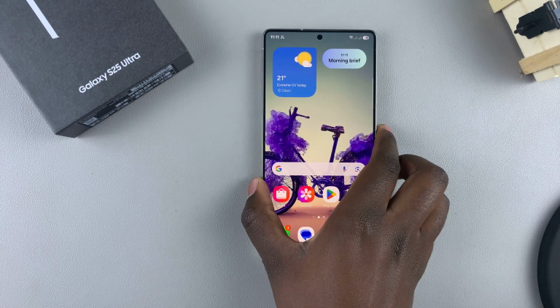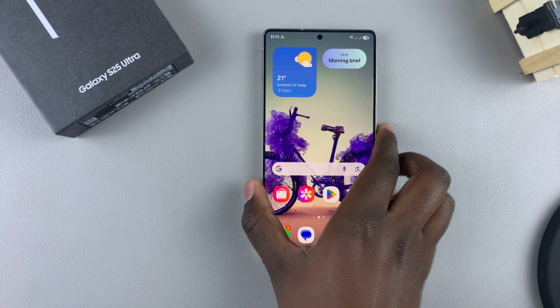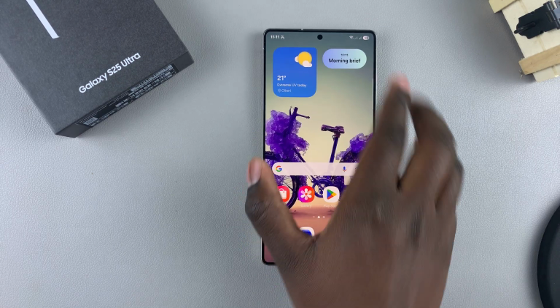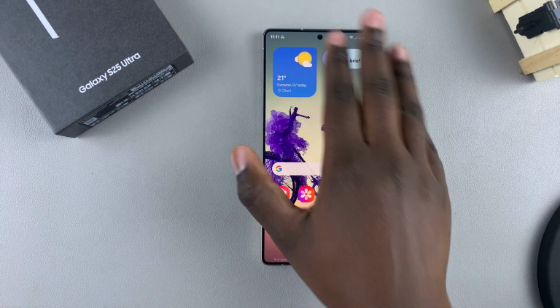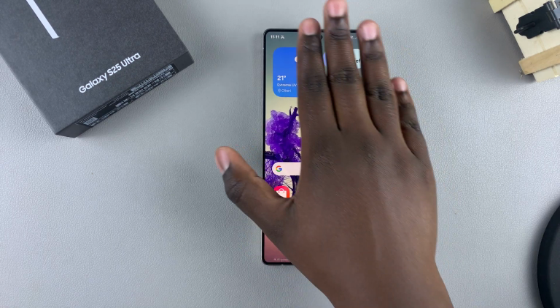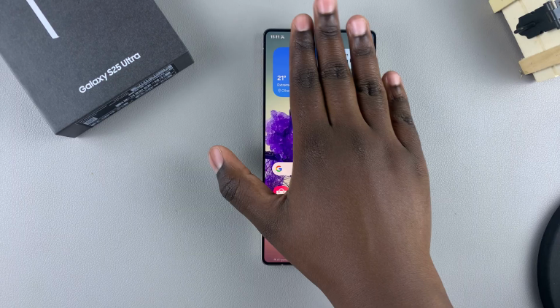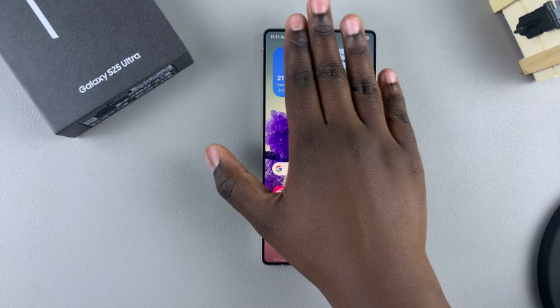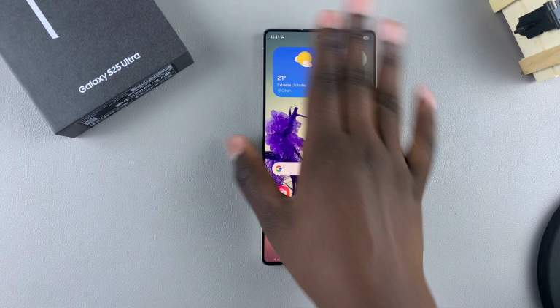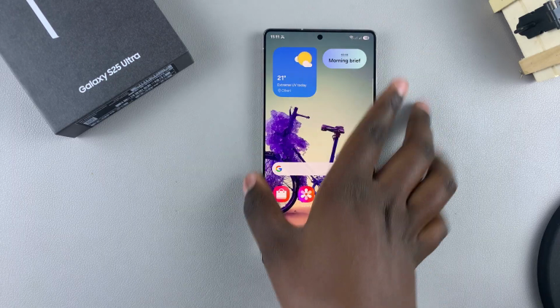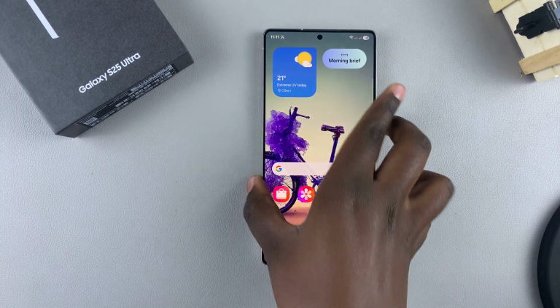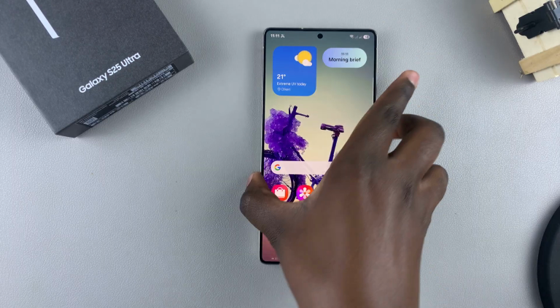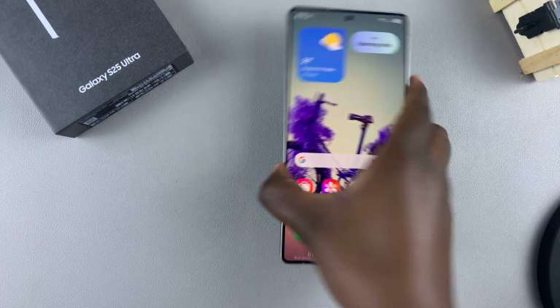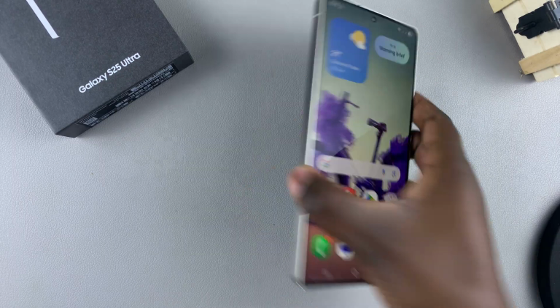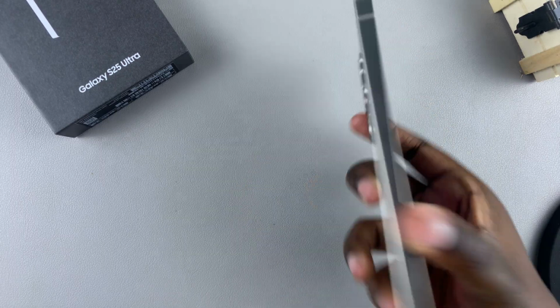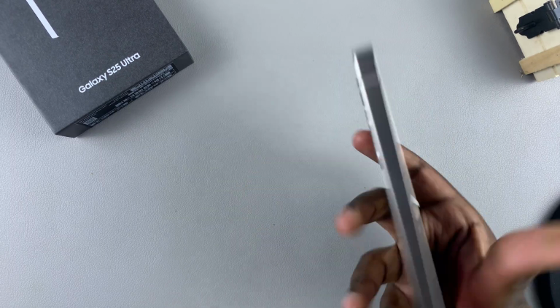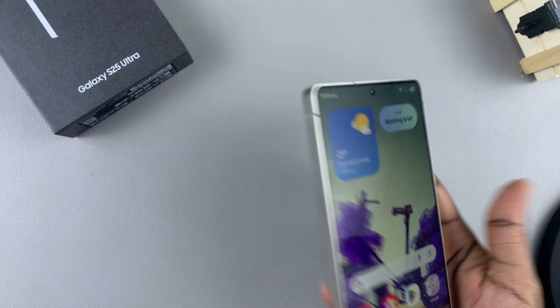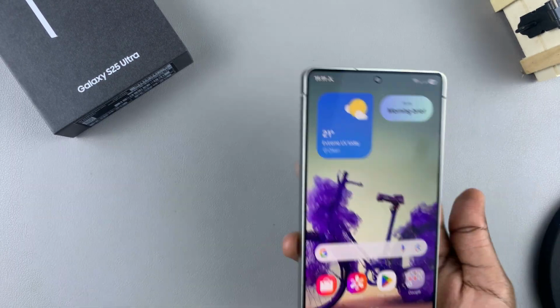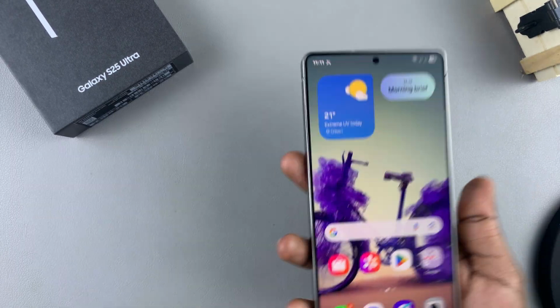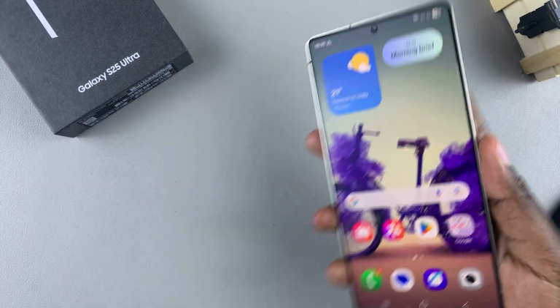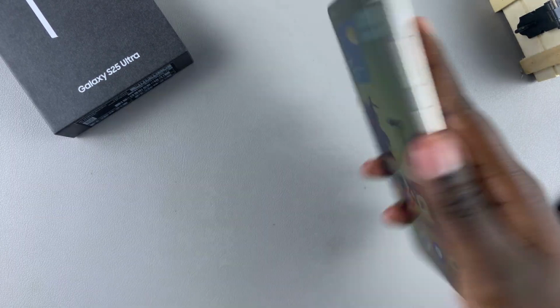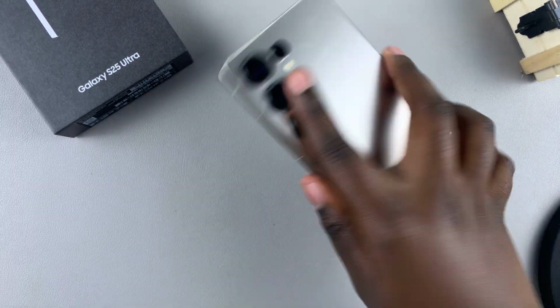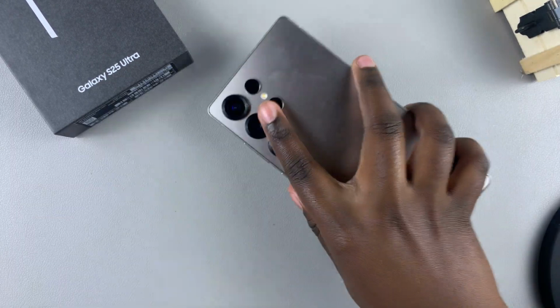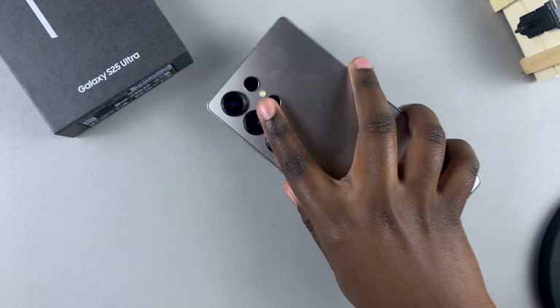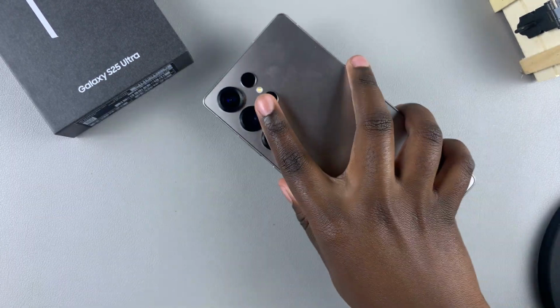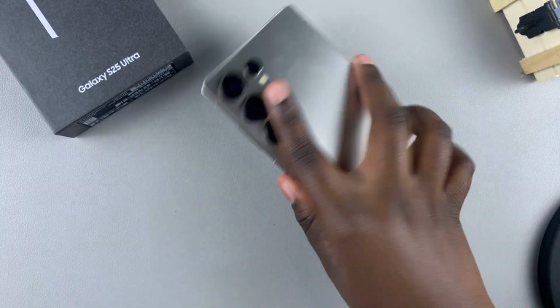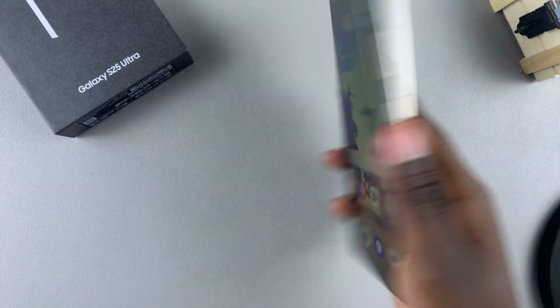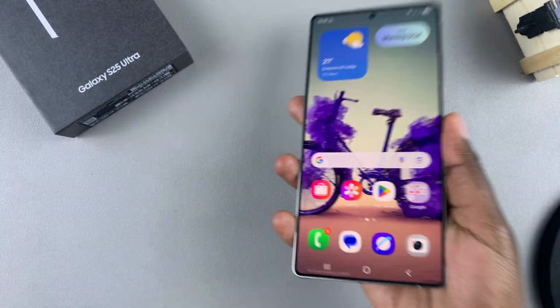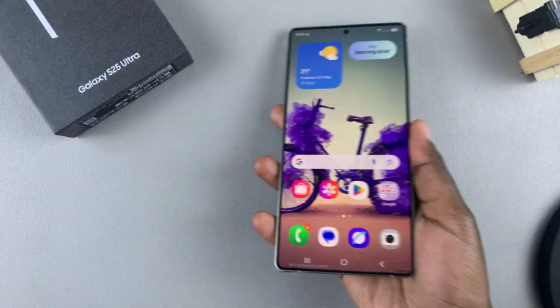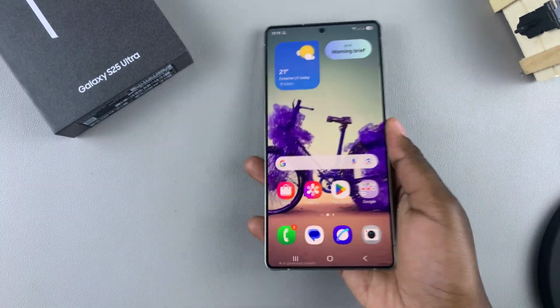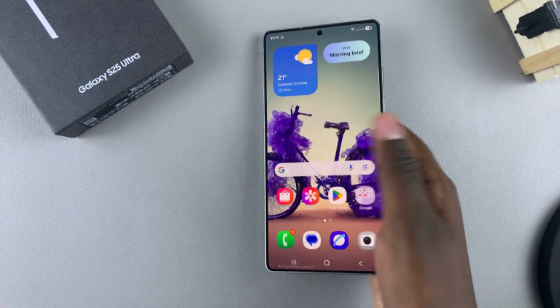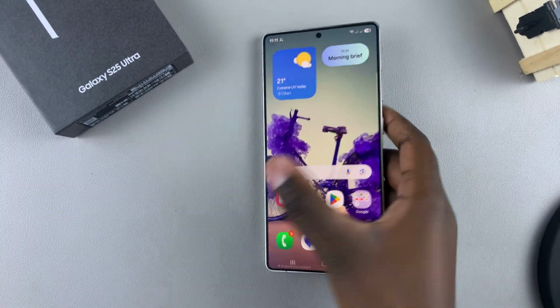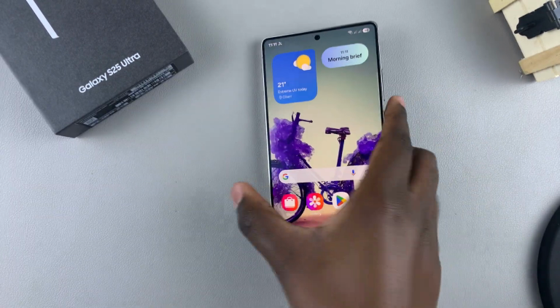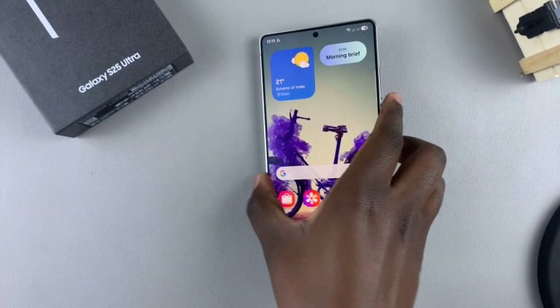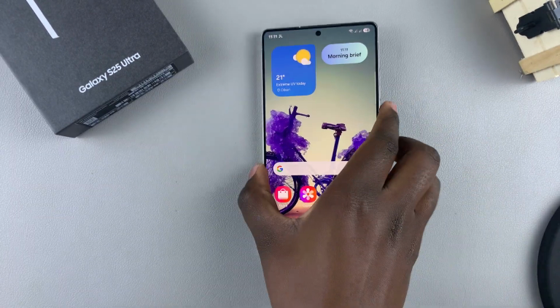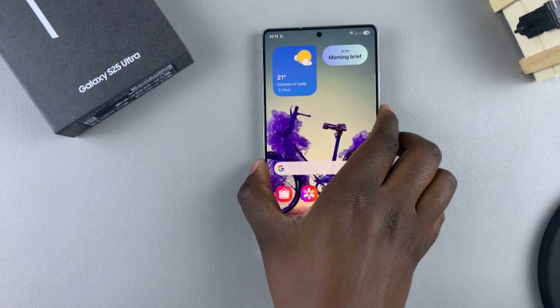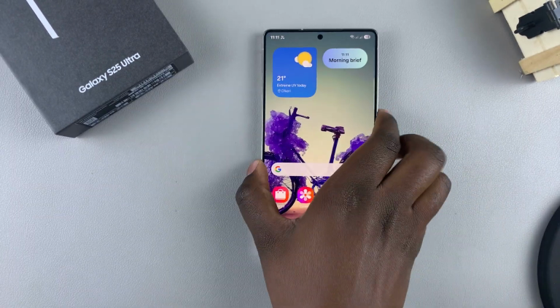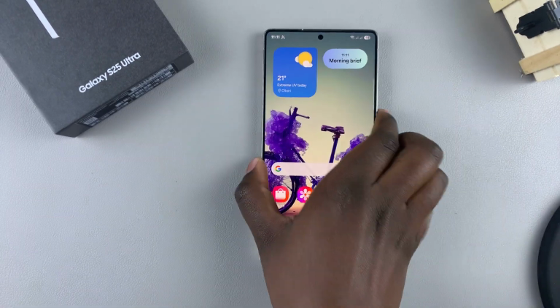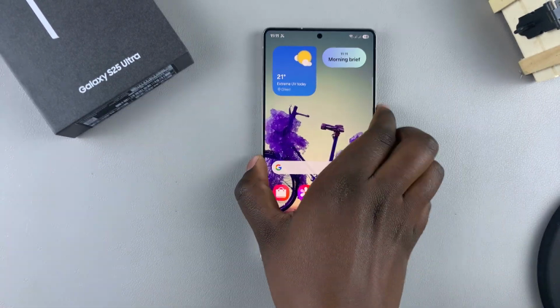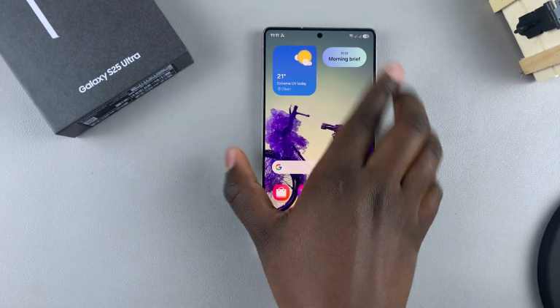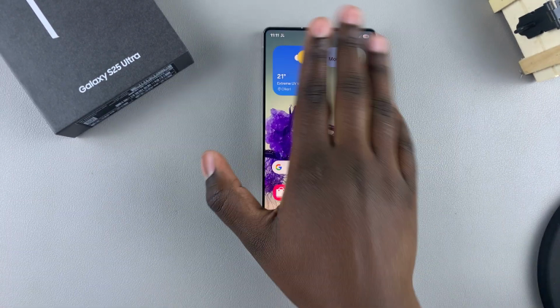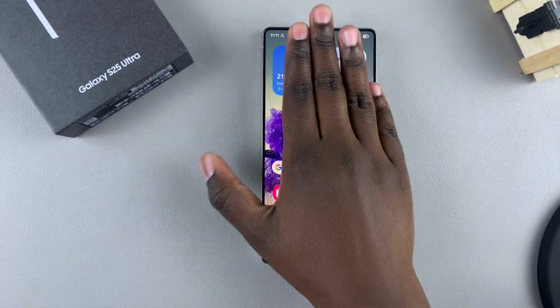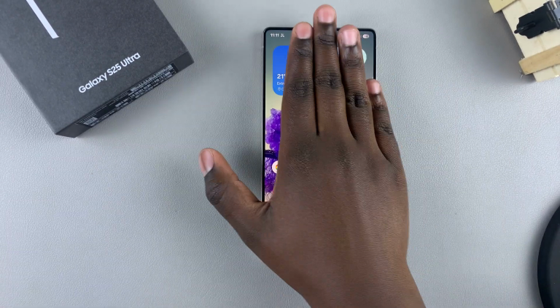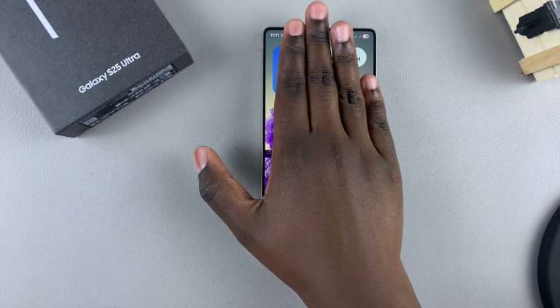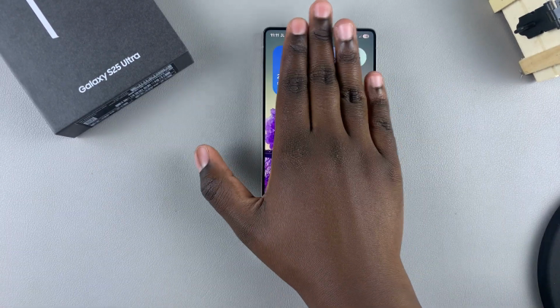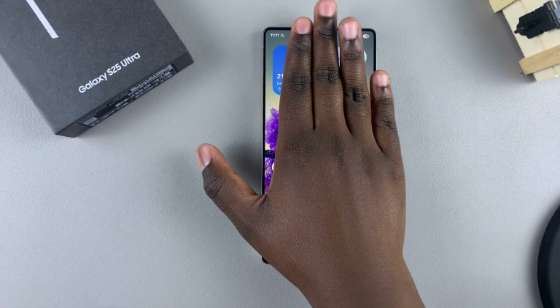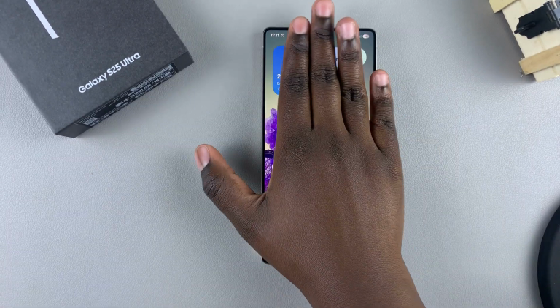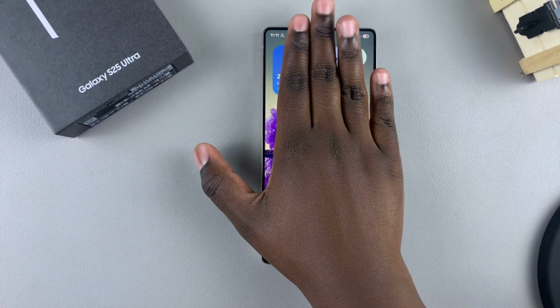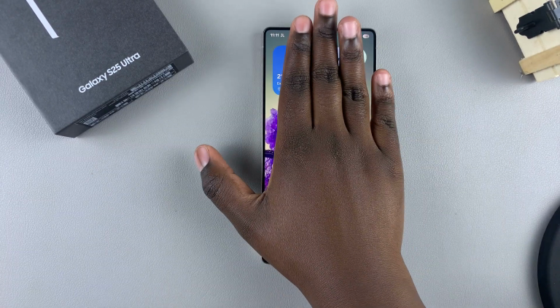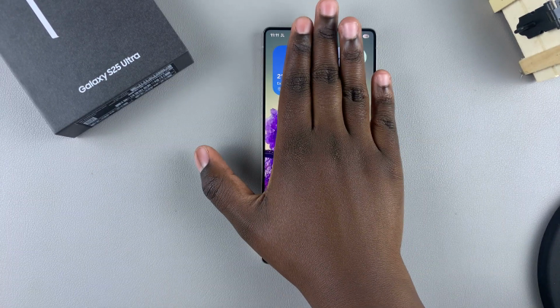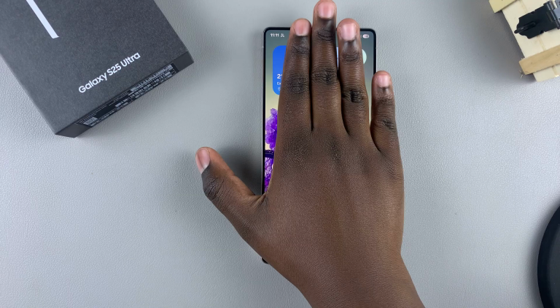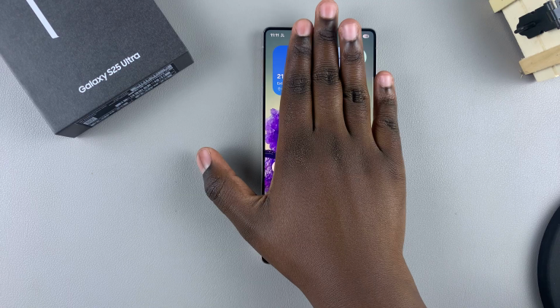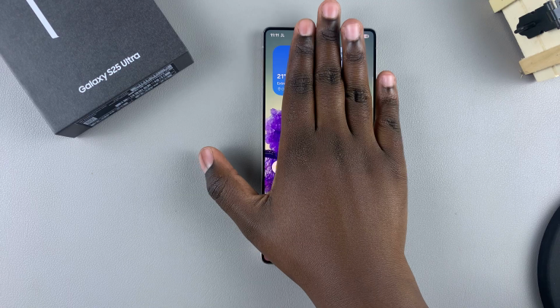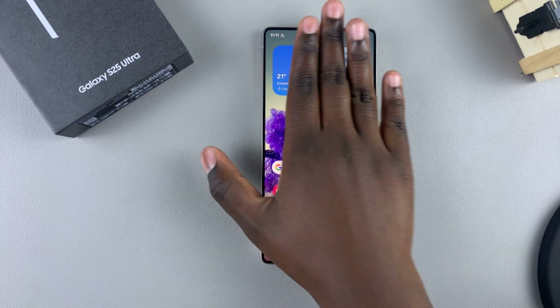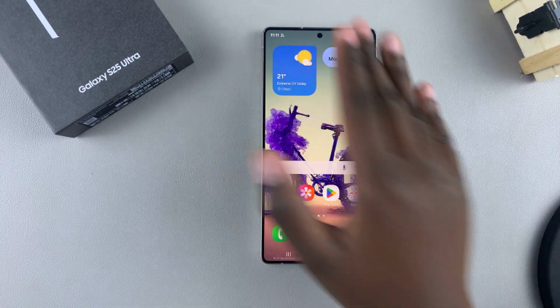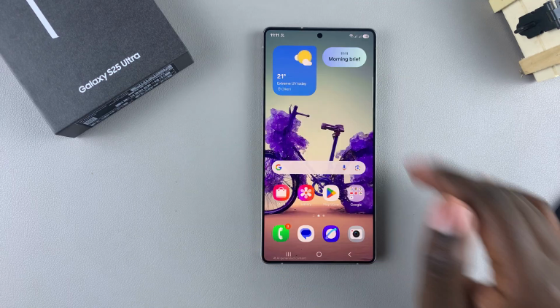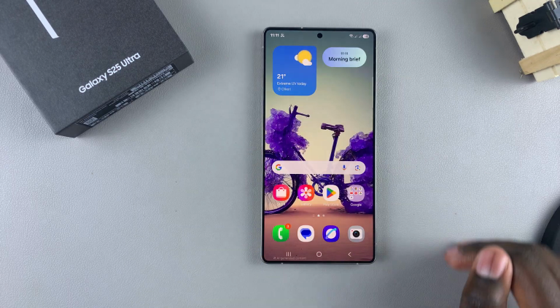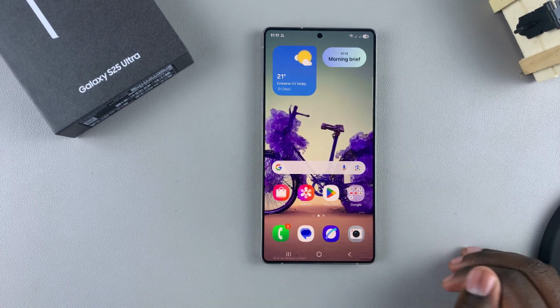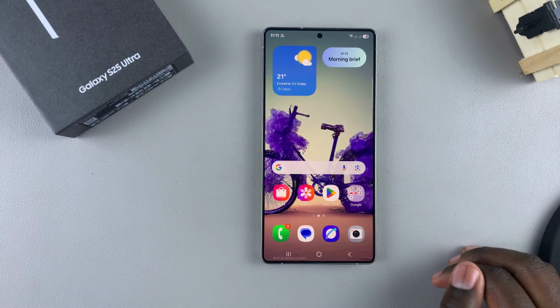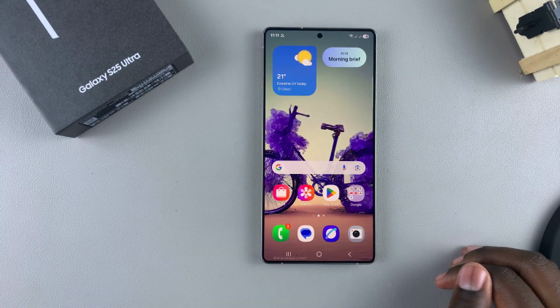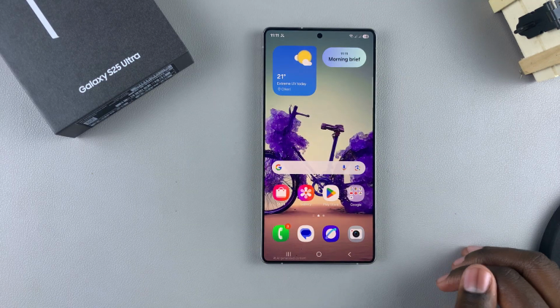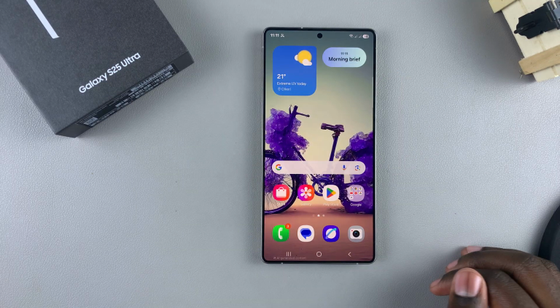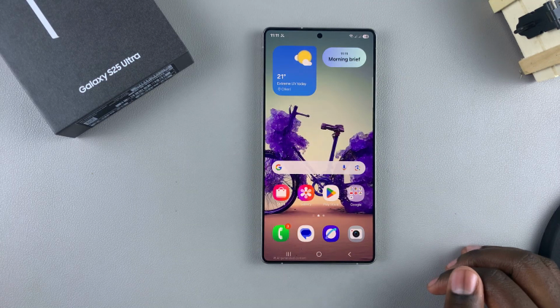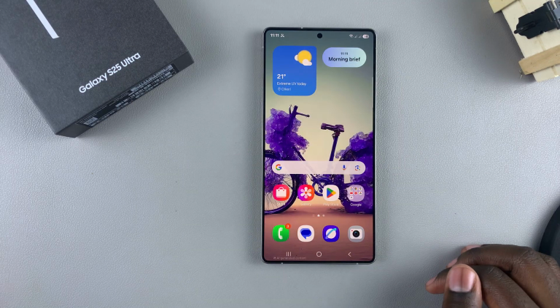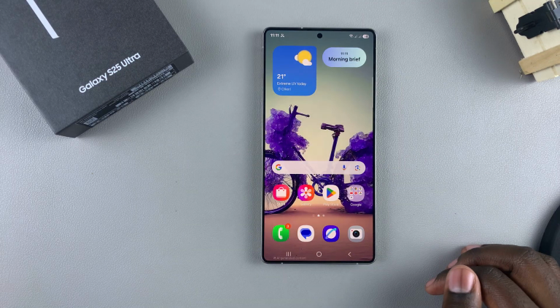Alternatively, you can choose to mute the phone call by using your hand — you don't have to flip to mute. You can just hover your hand over the screen until the phone call is muted.